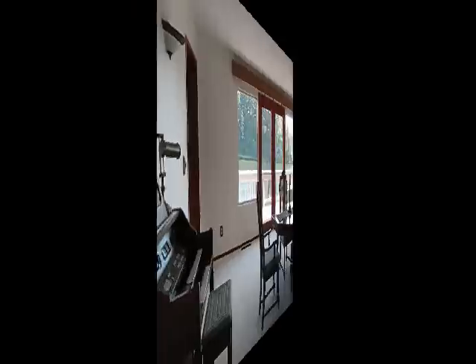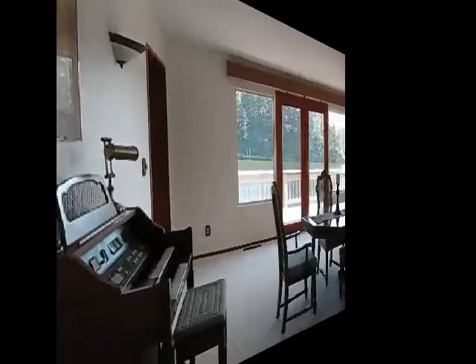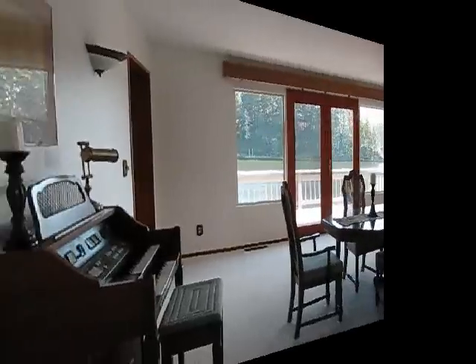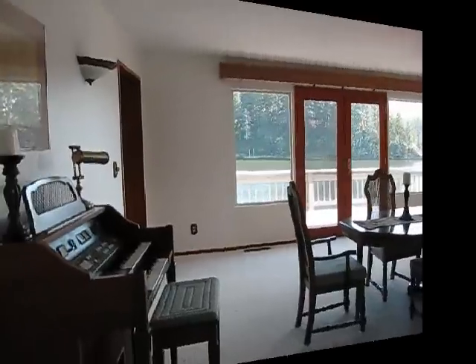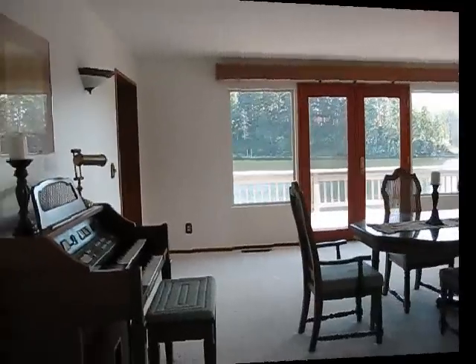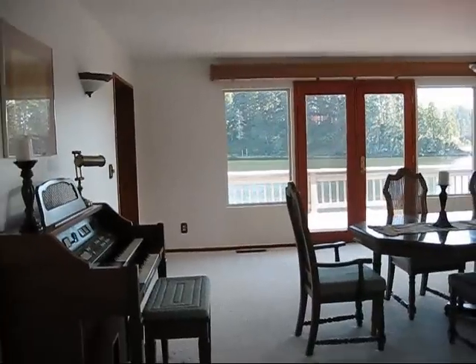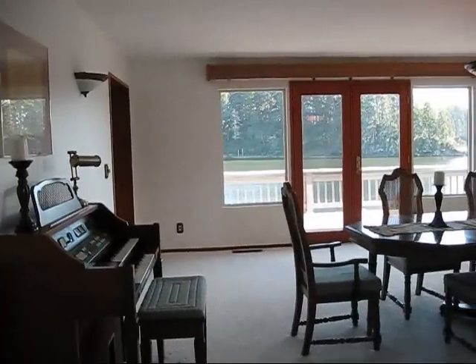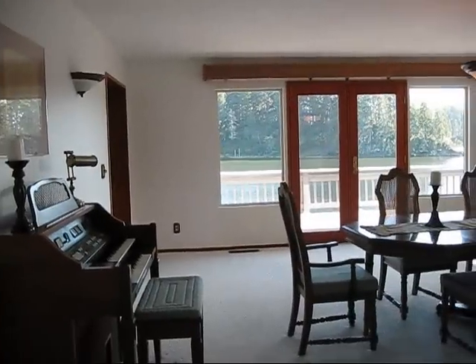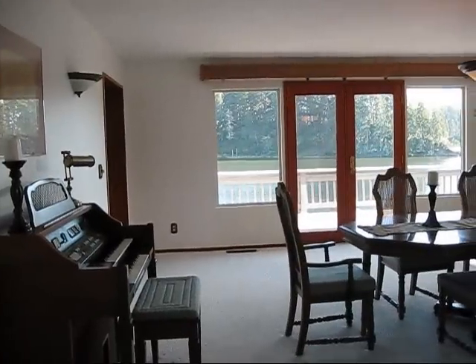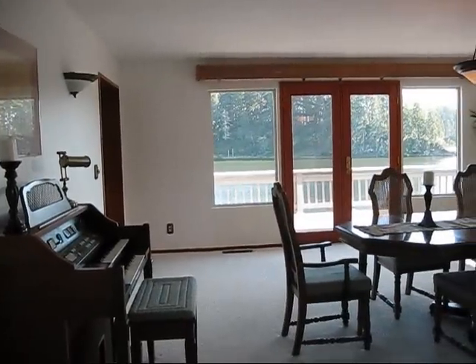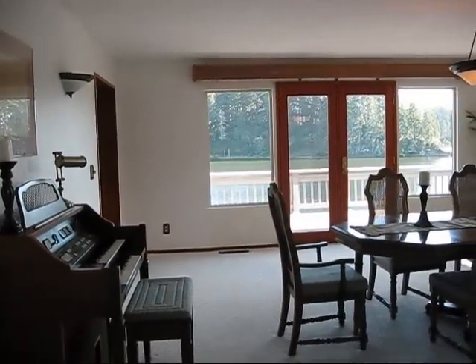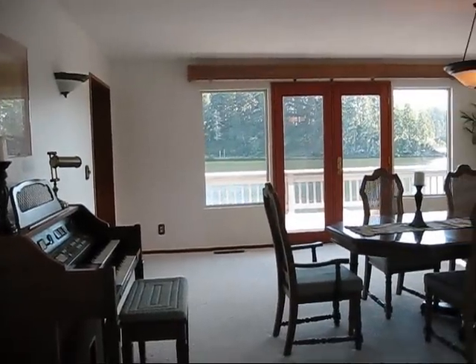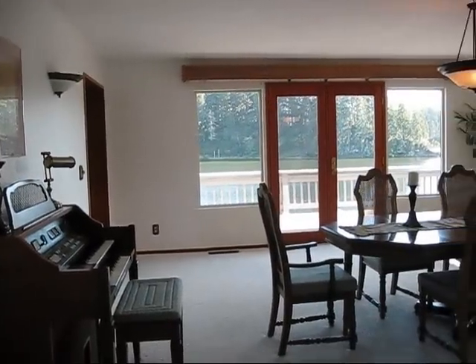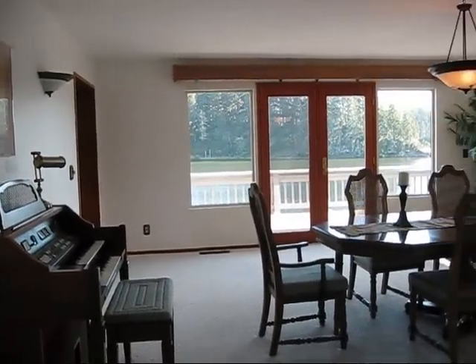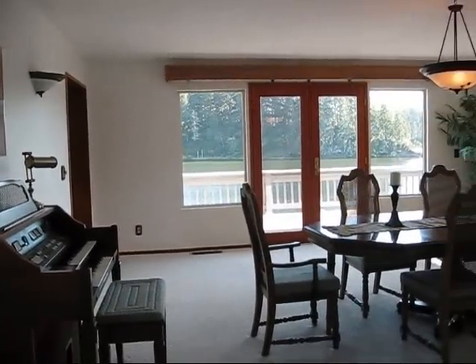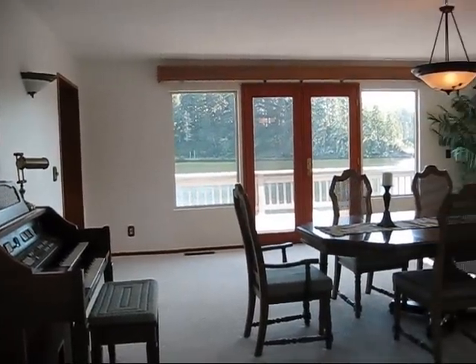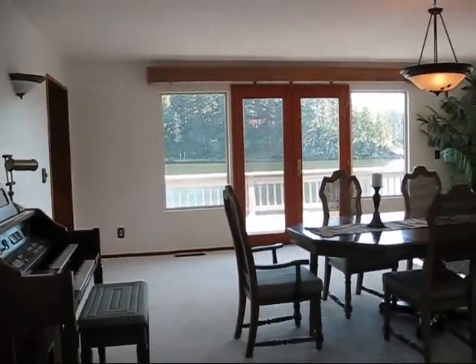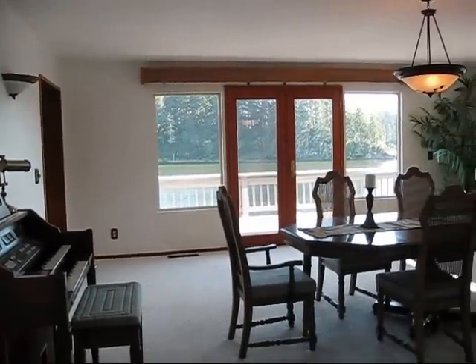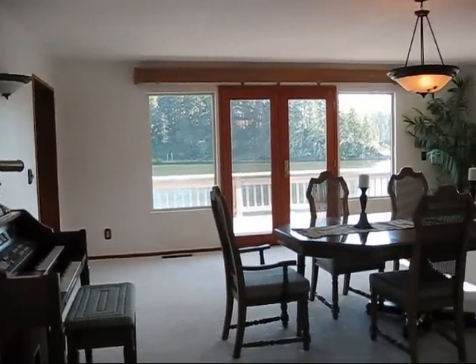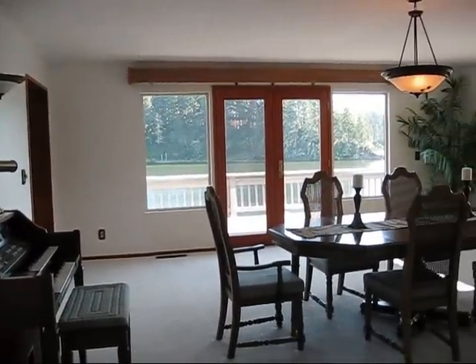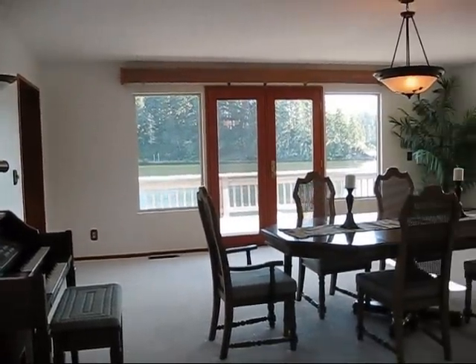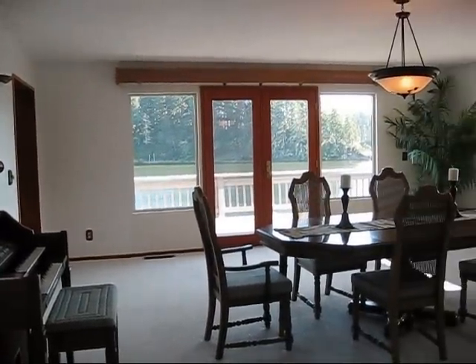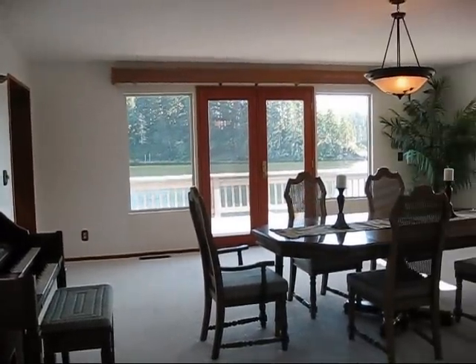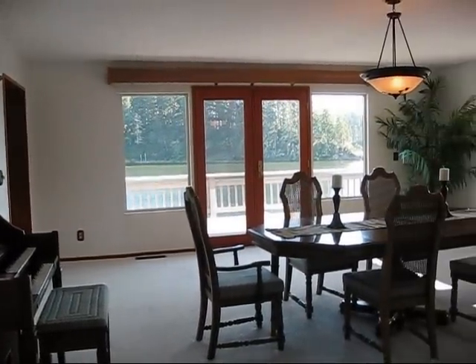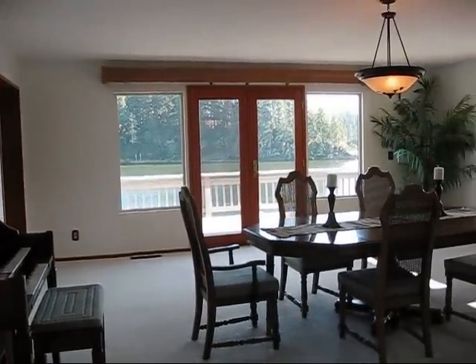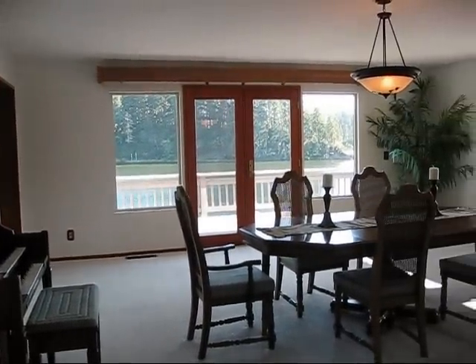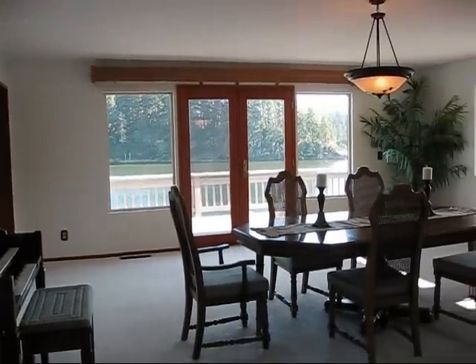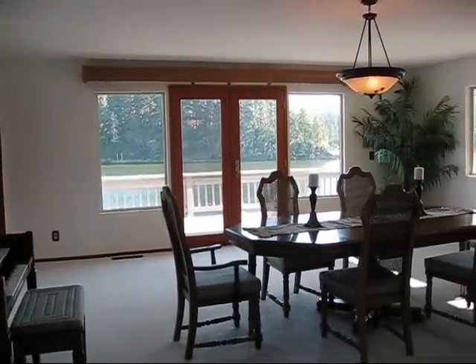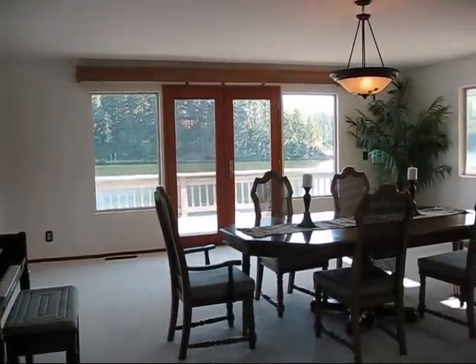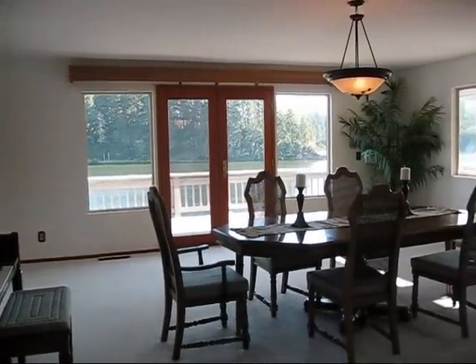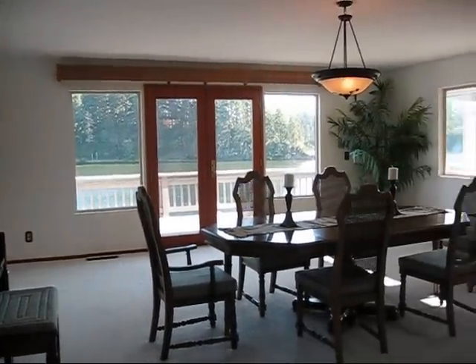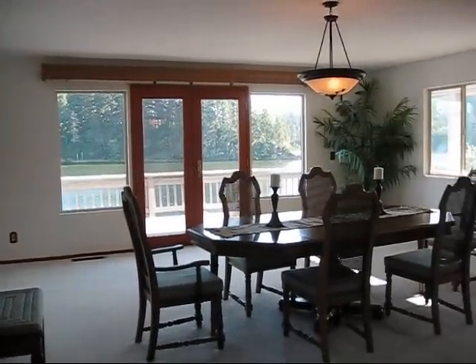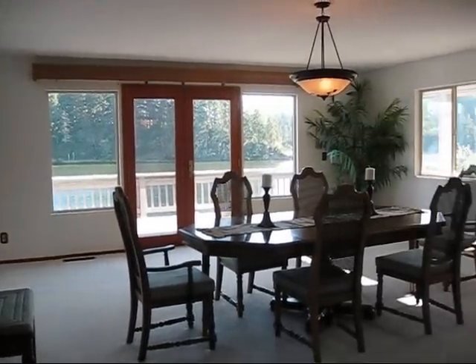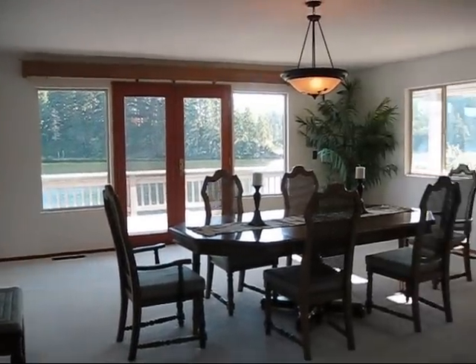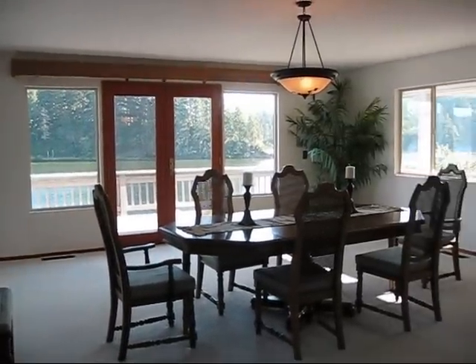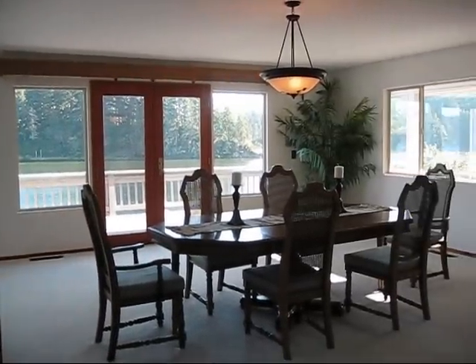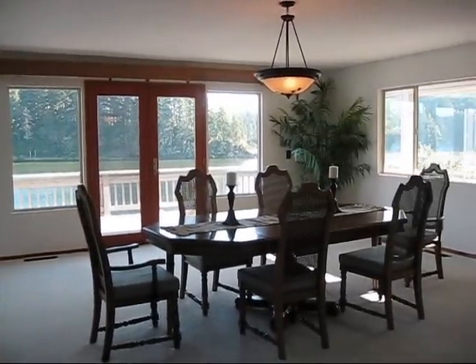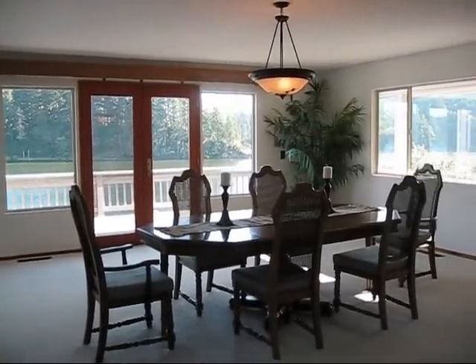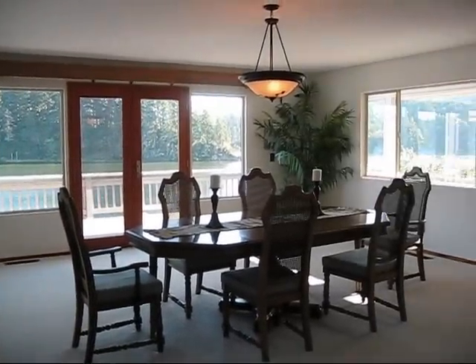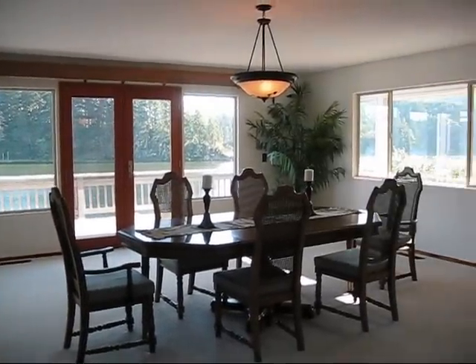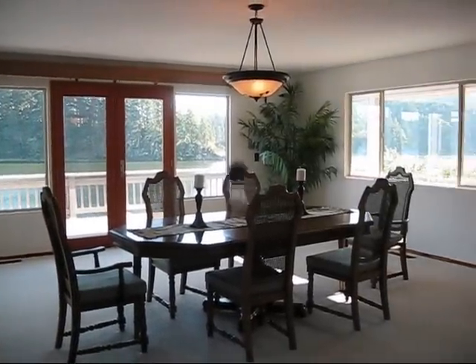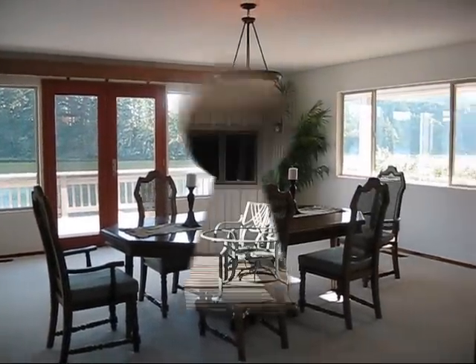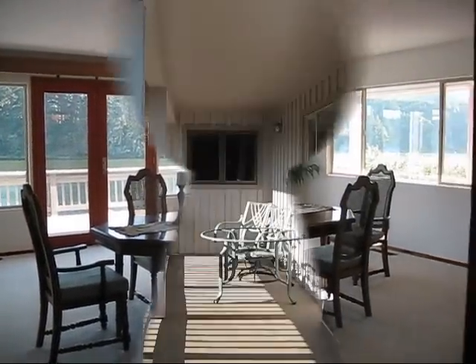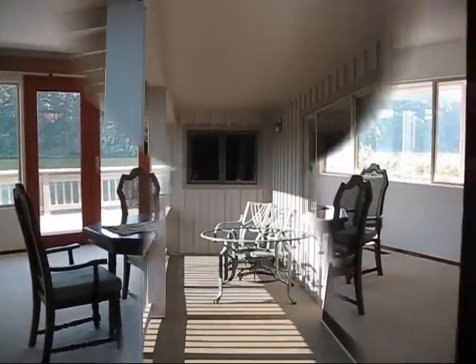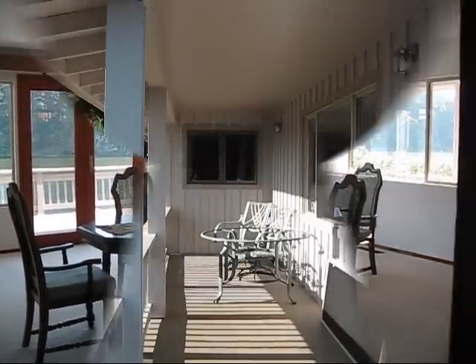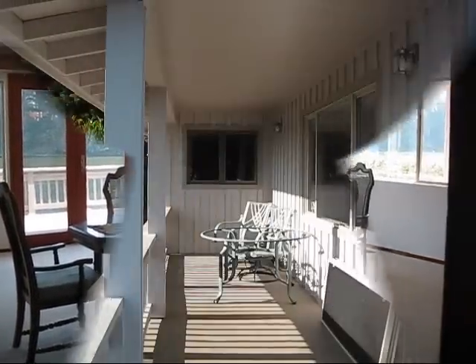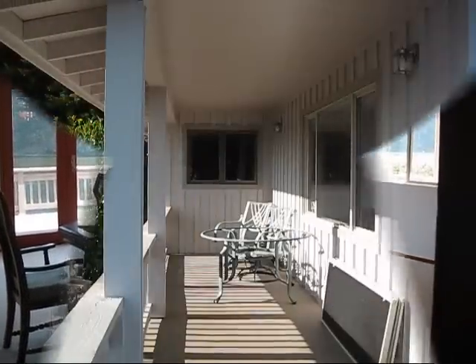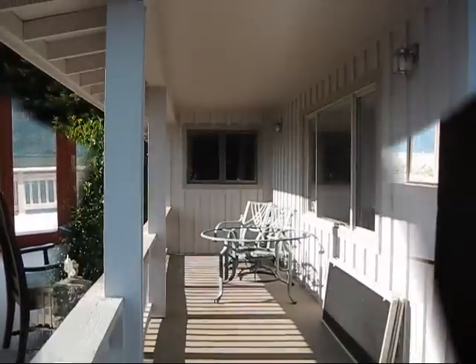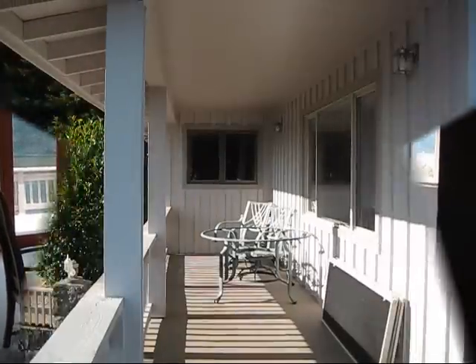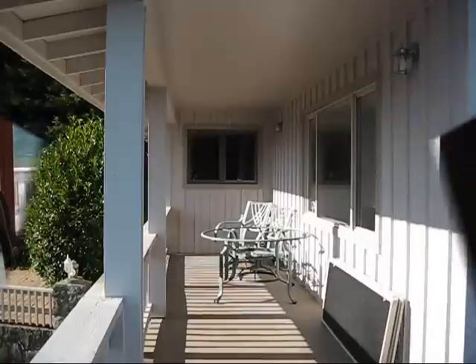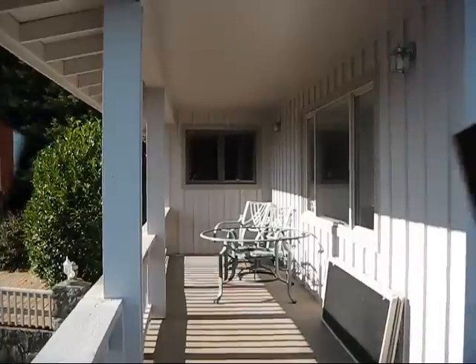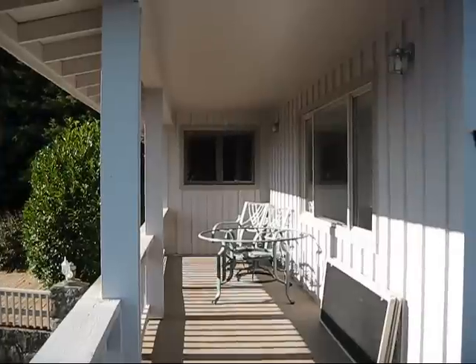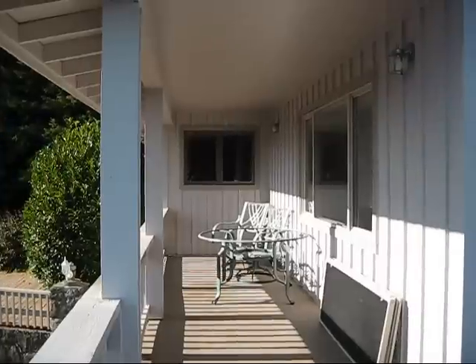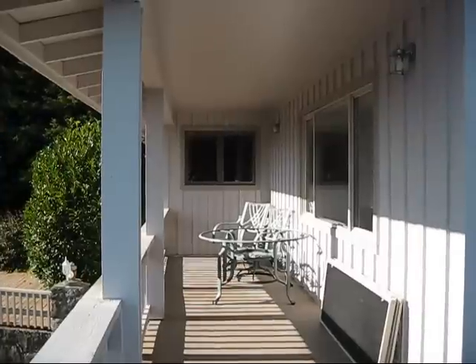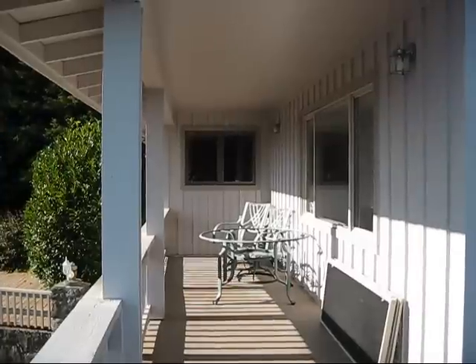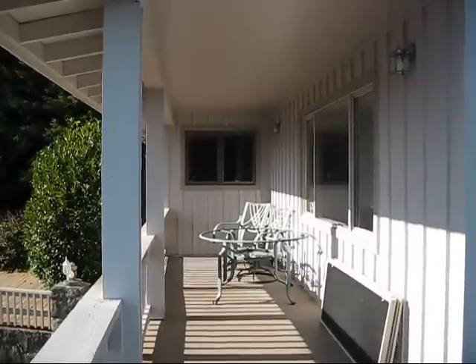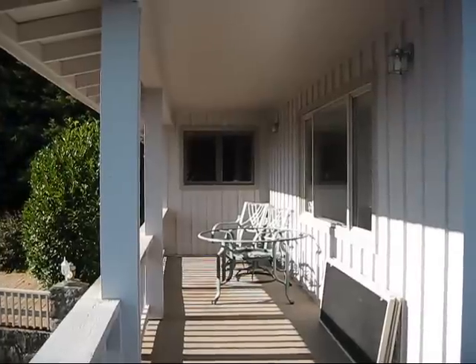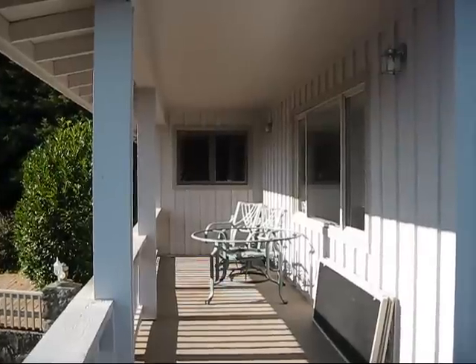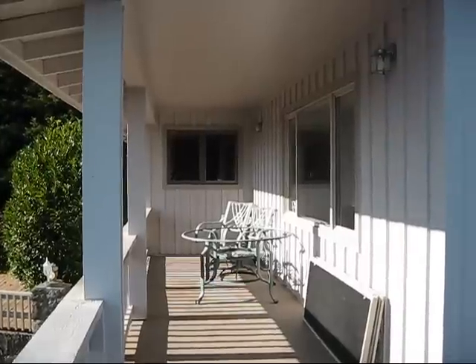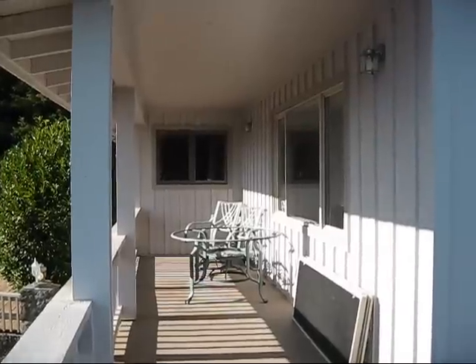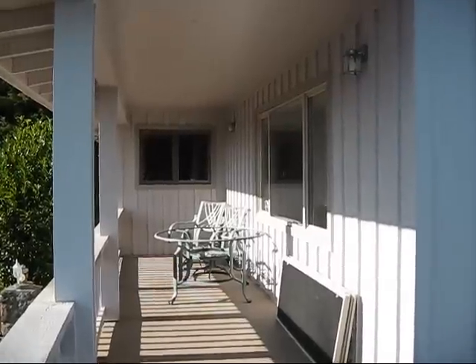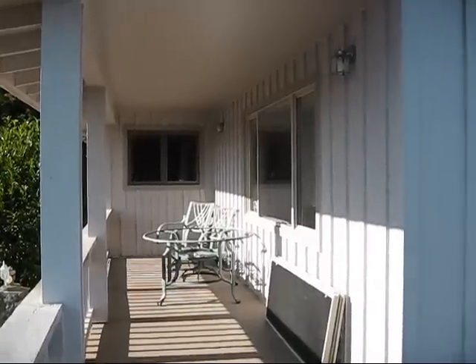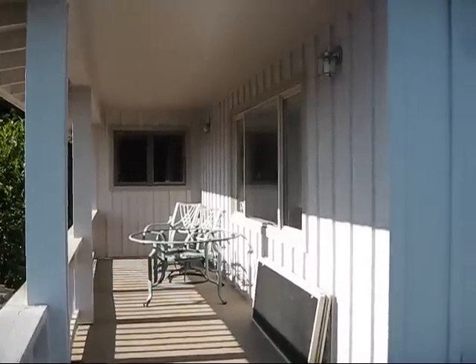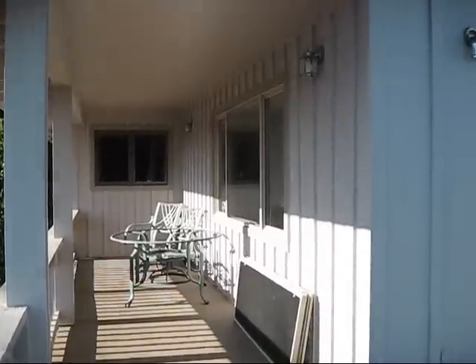You'll be able to serve your gourmet meal to your family members in the large dining room with French doors that lead out to the upper deck.